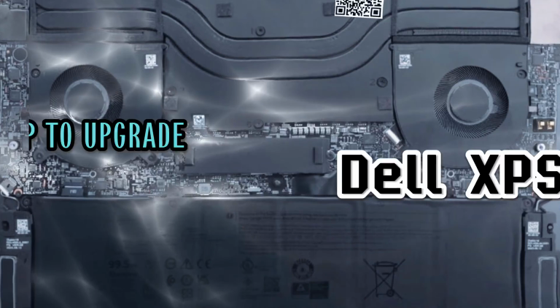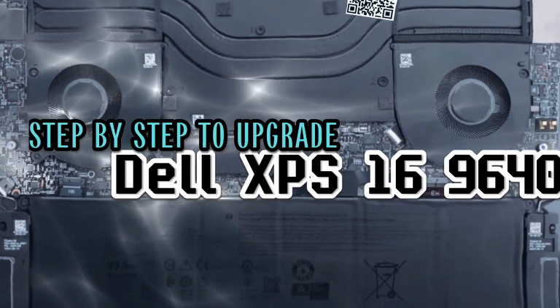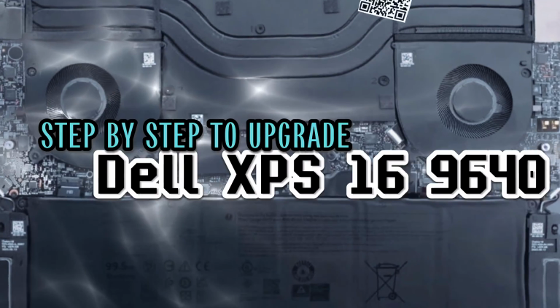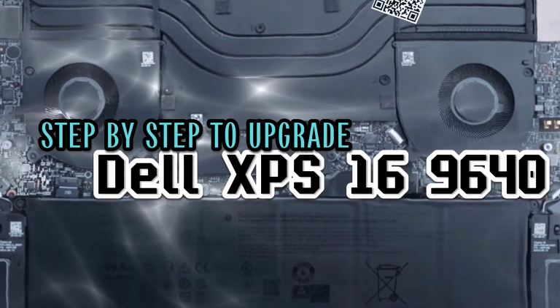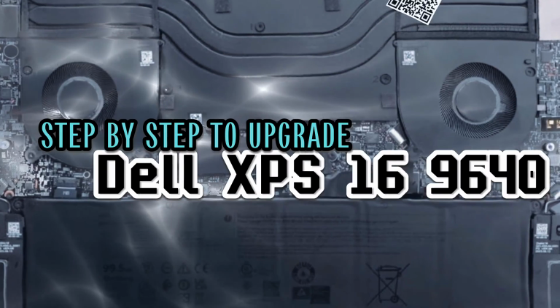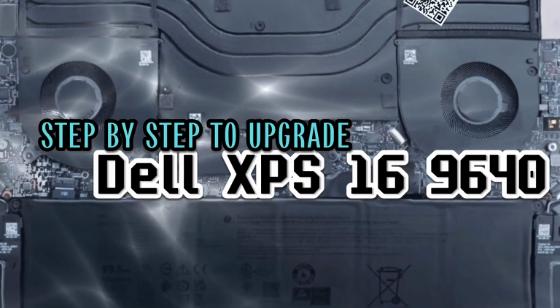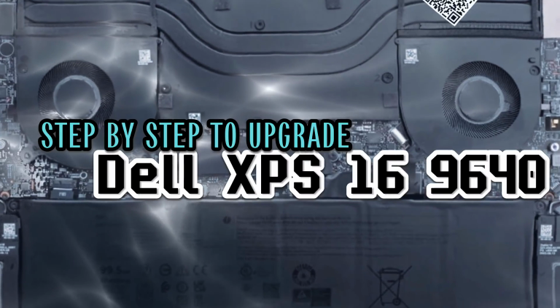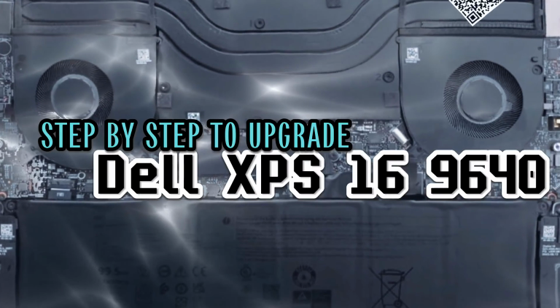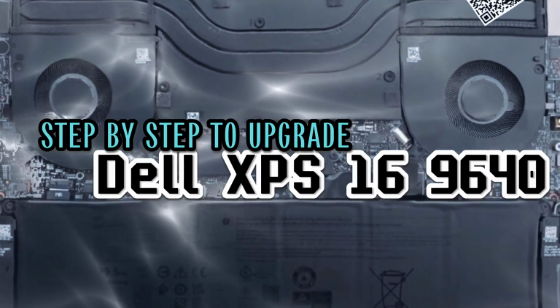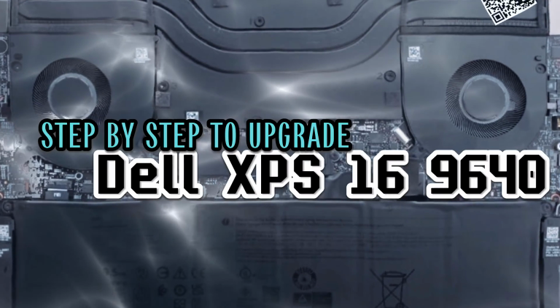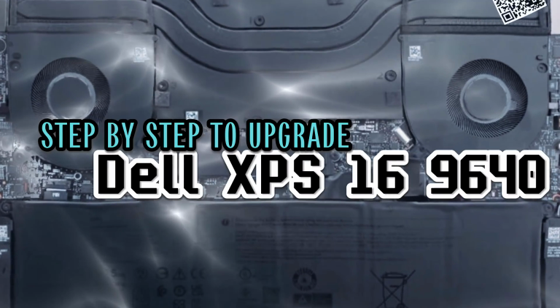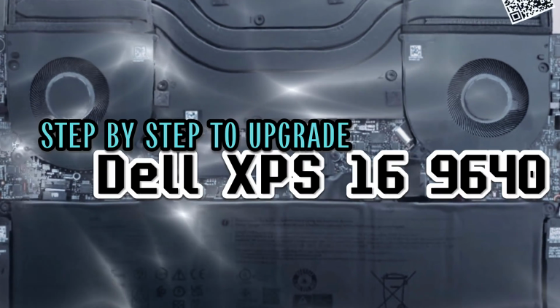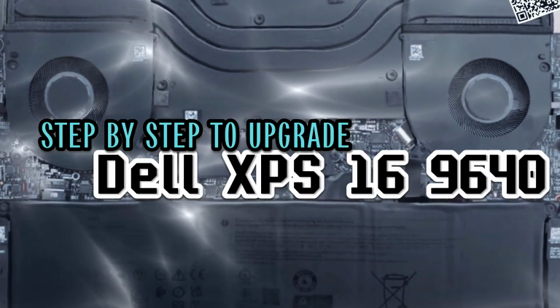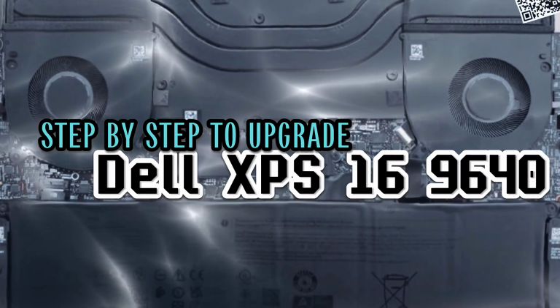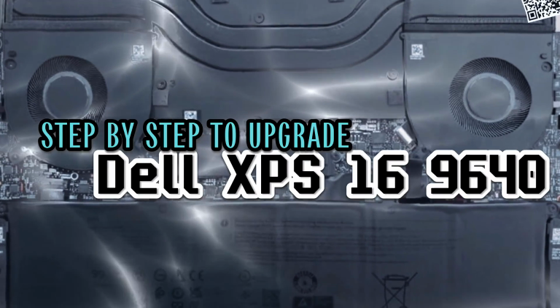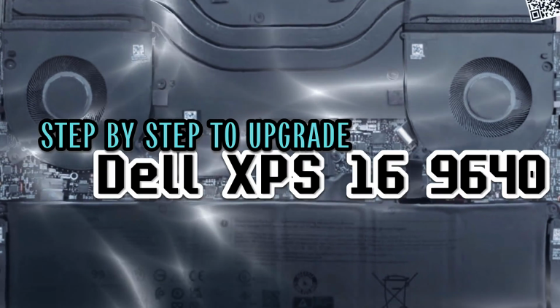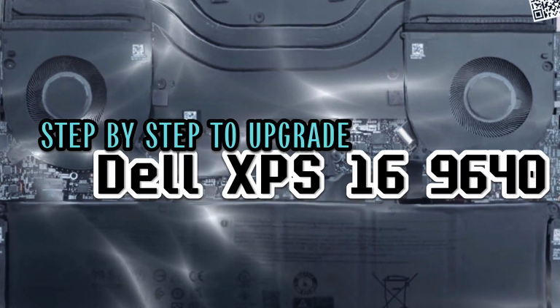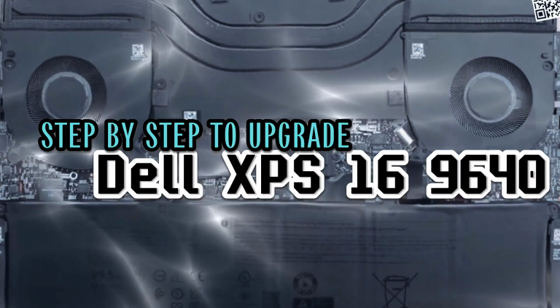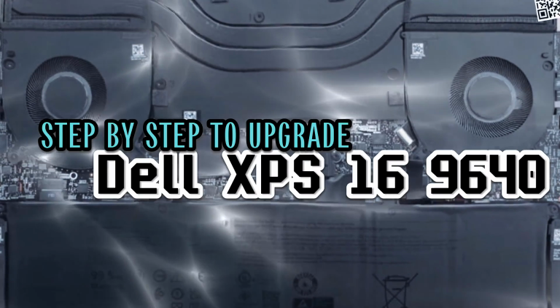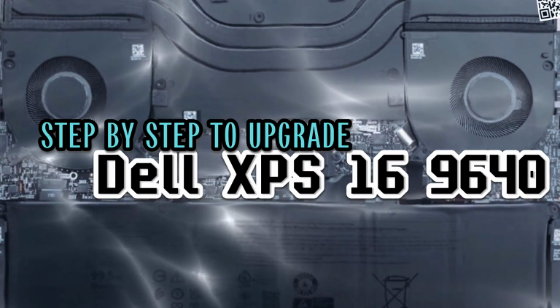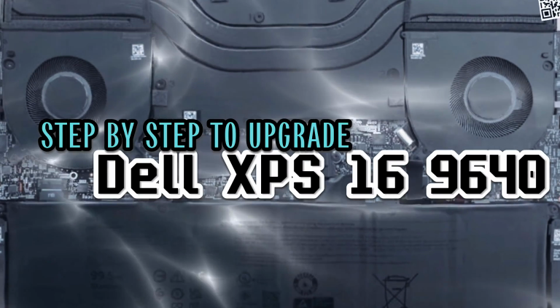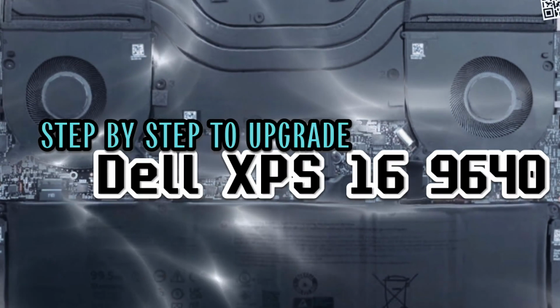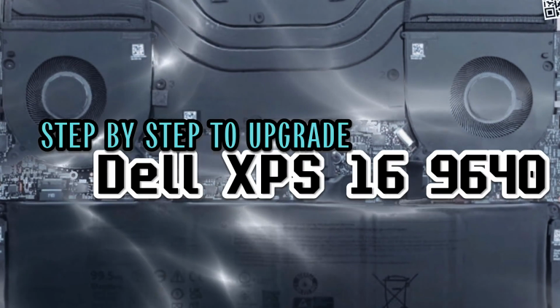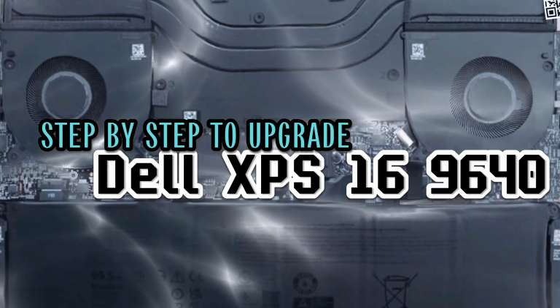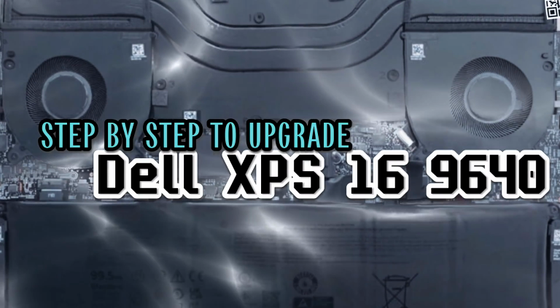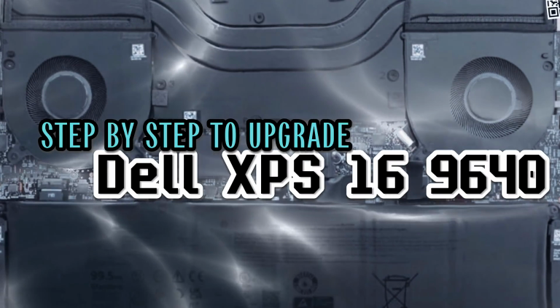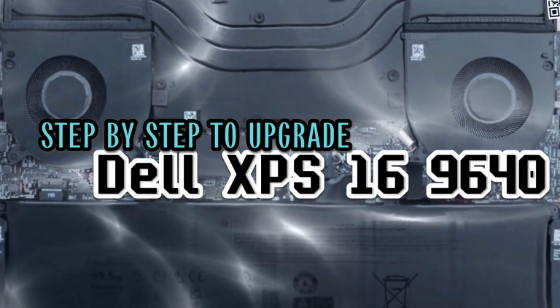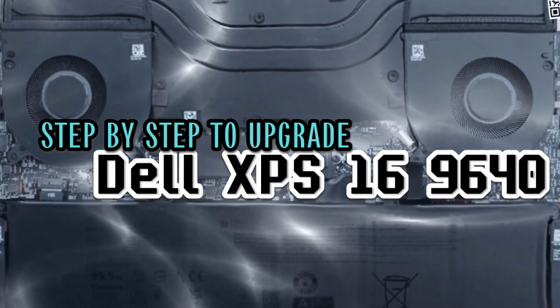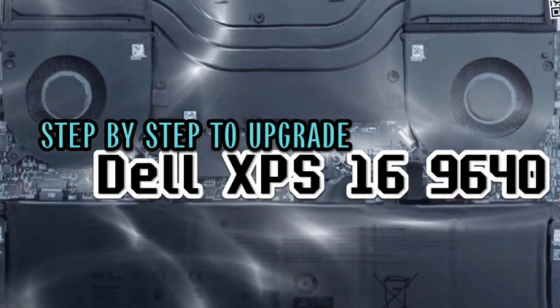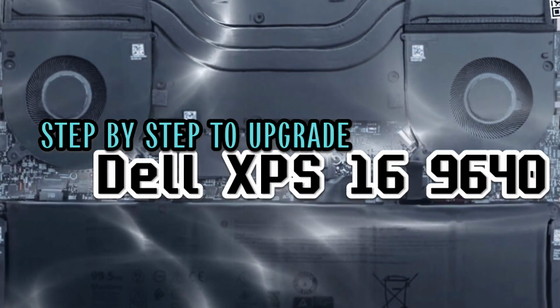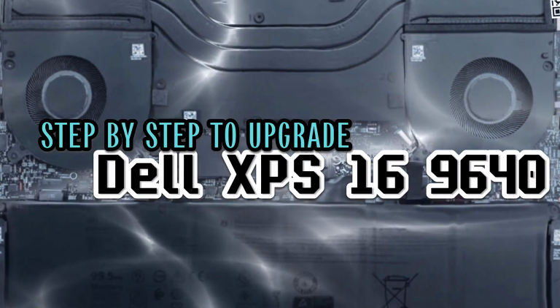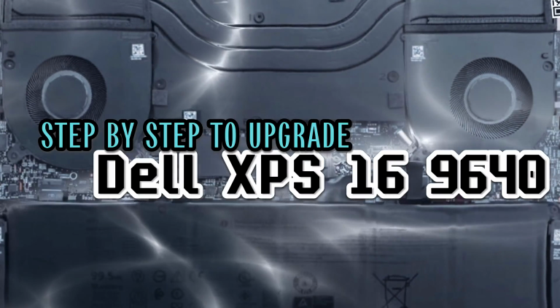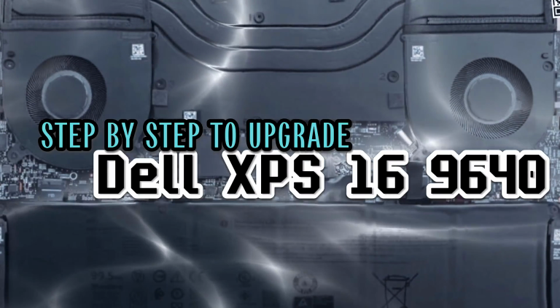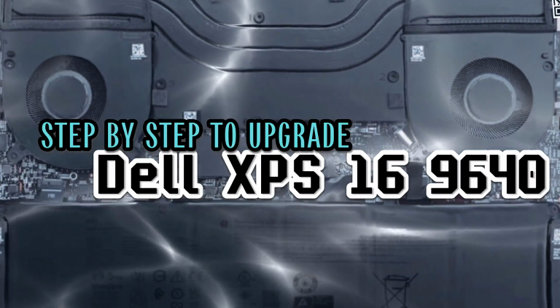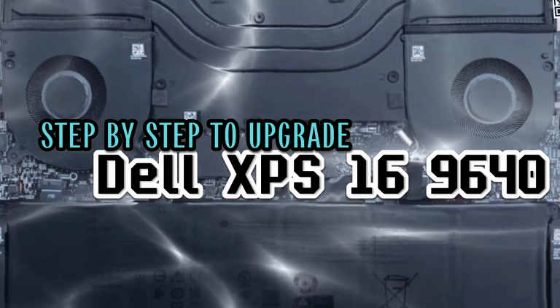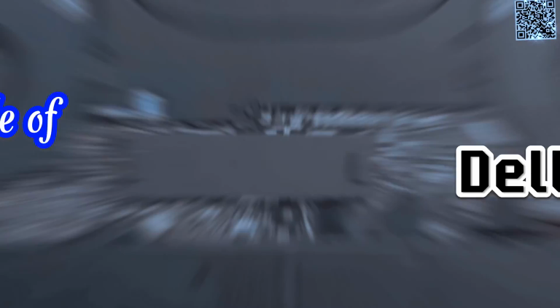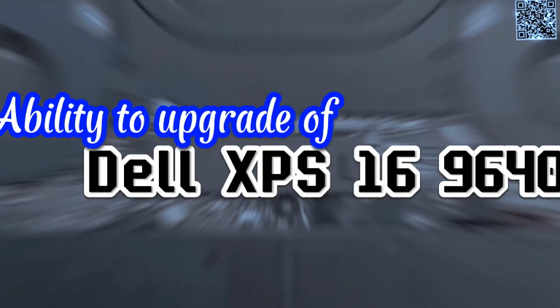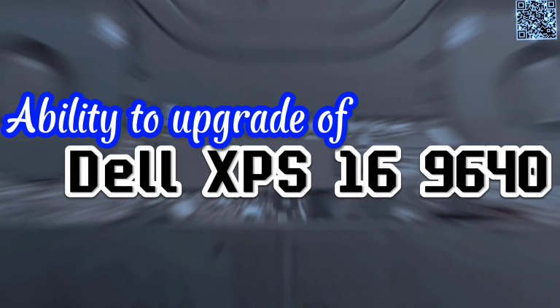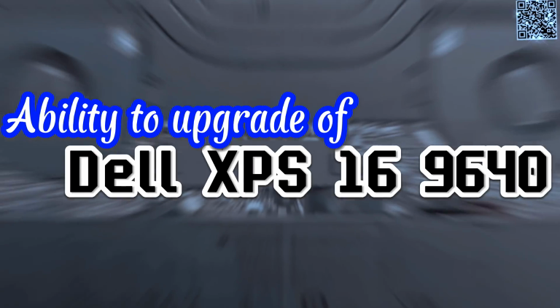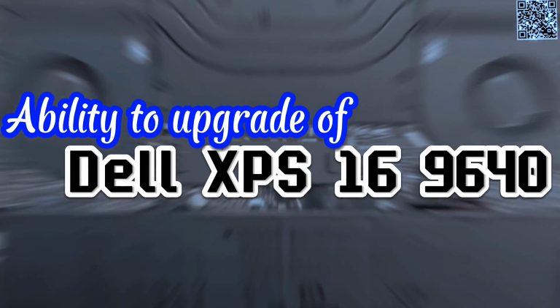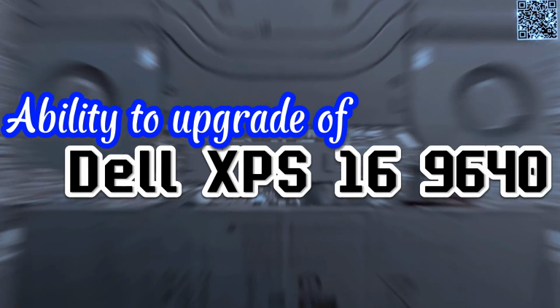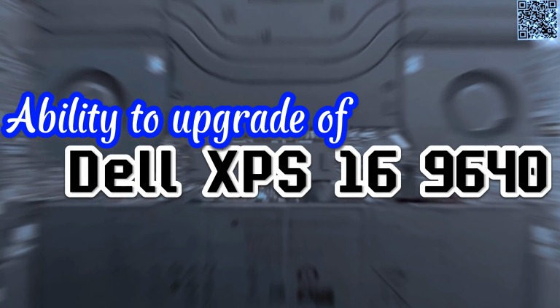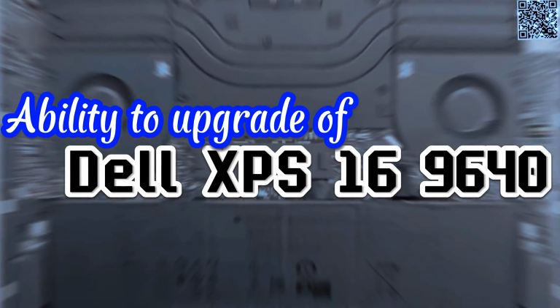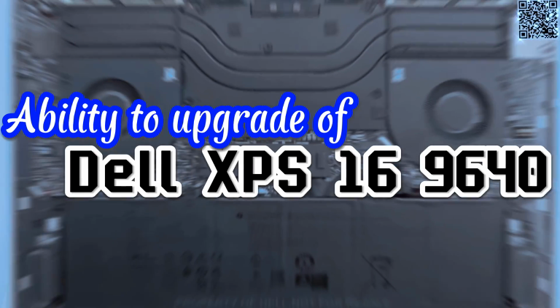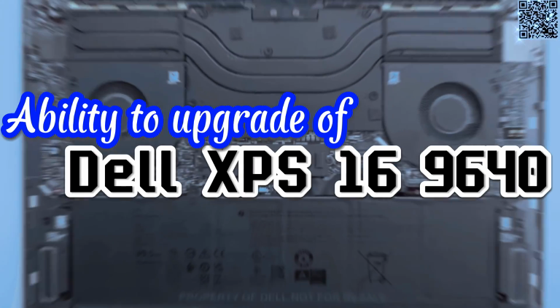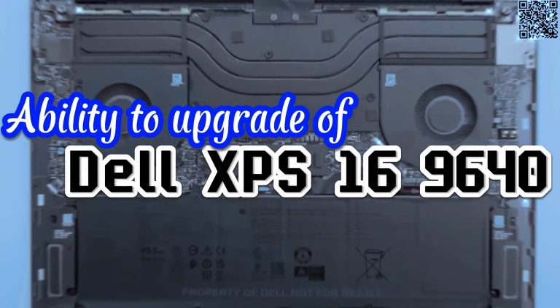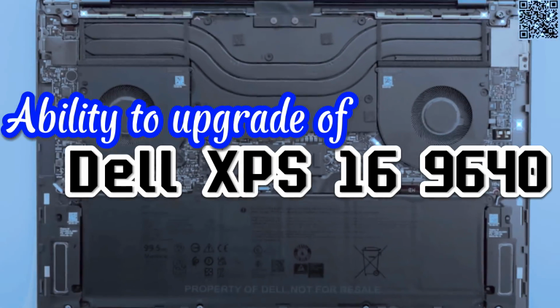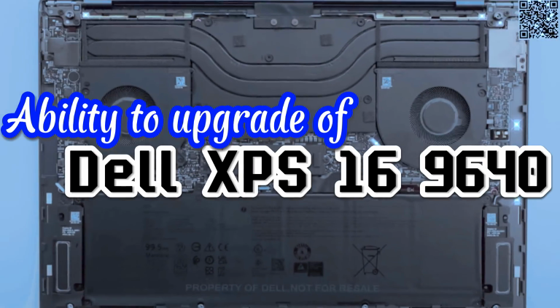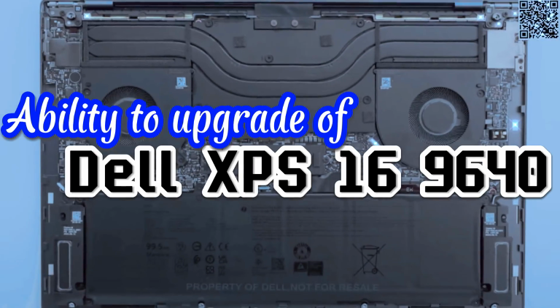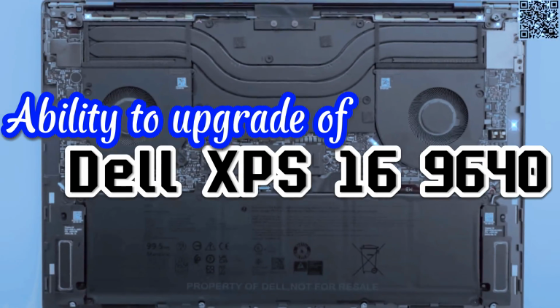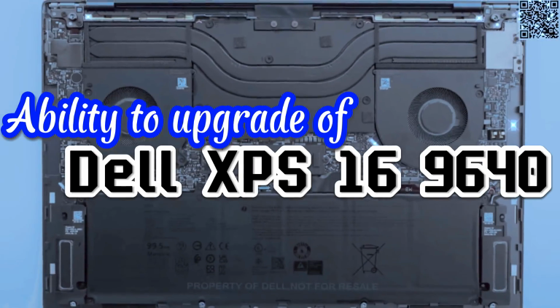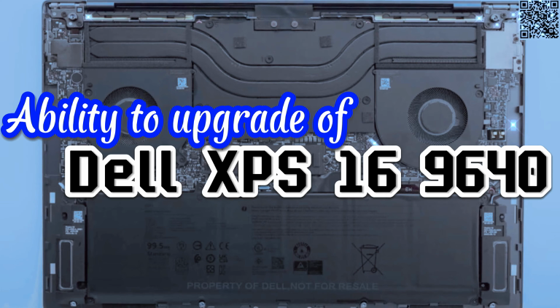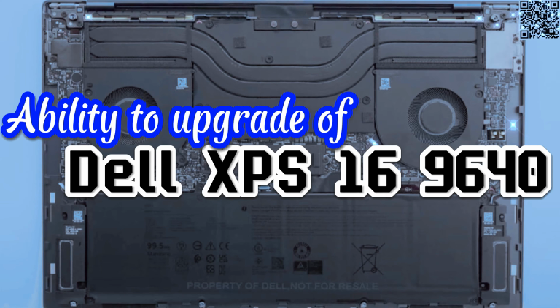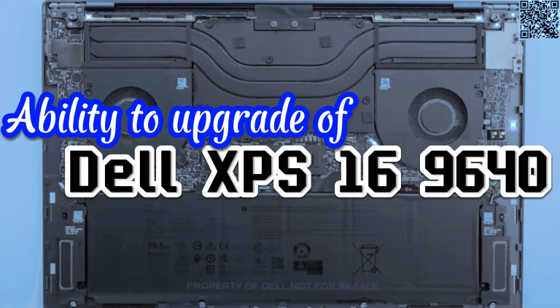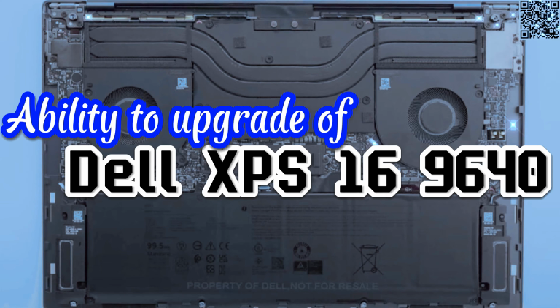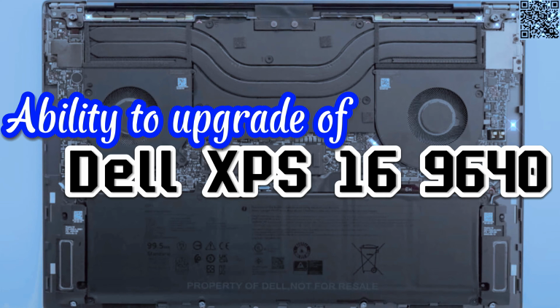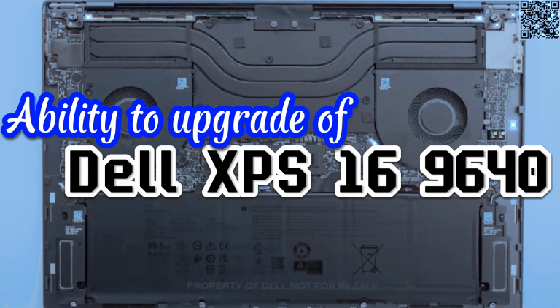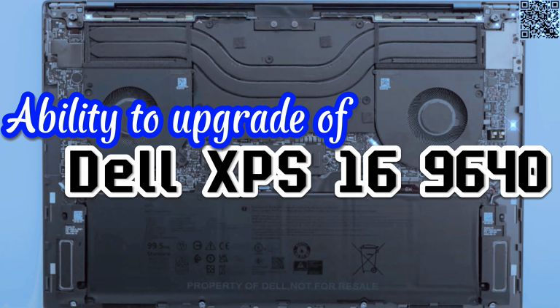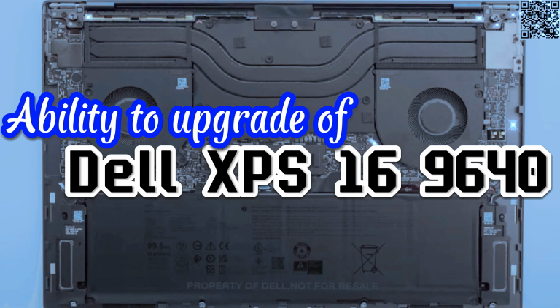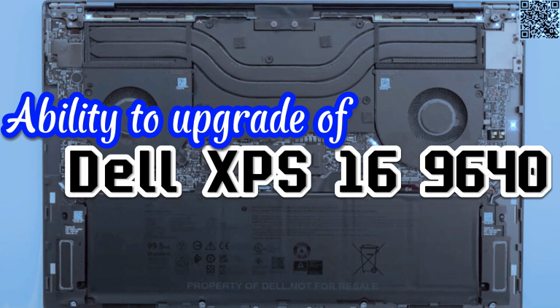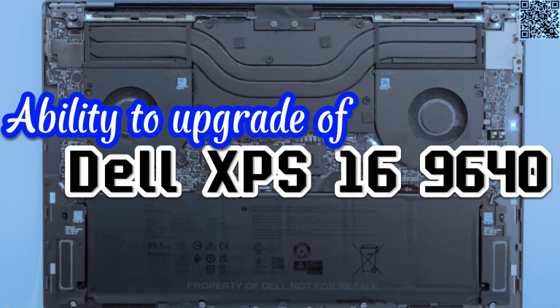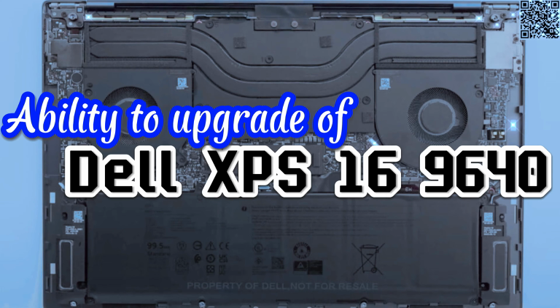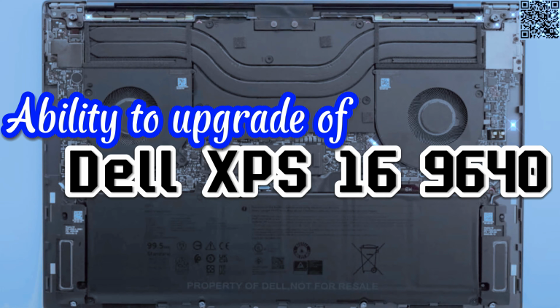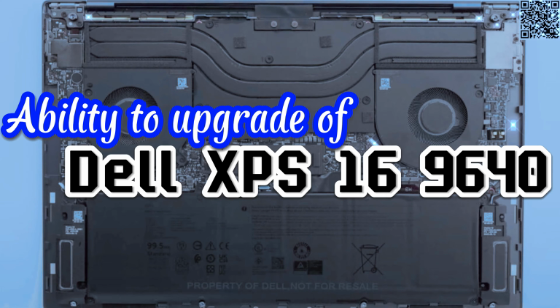First of all, let's check the ability to upgrade of the Dell XPS 16.